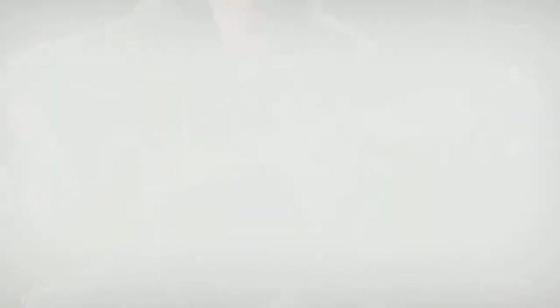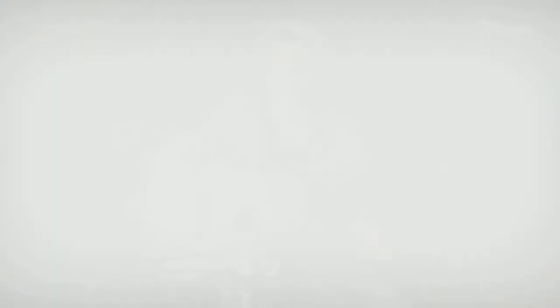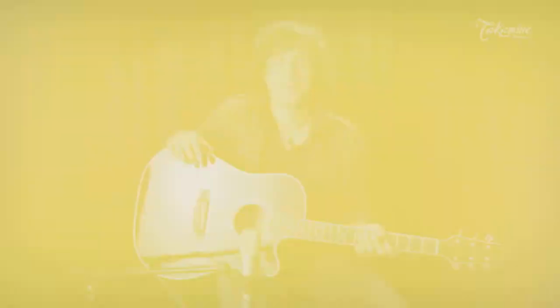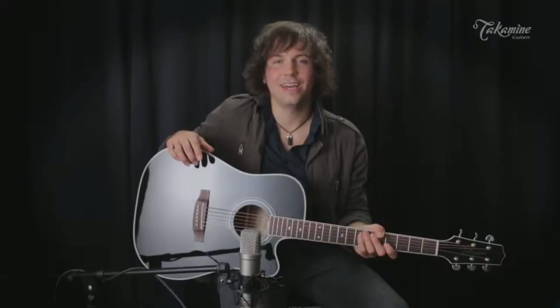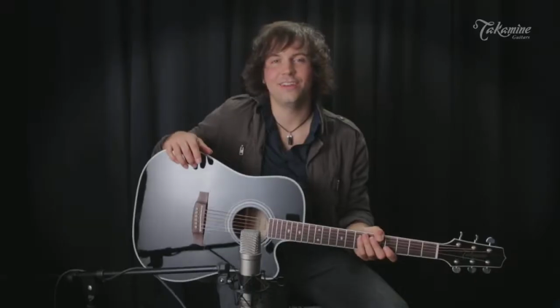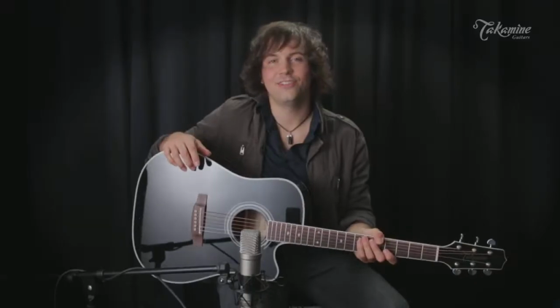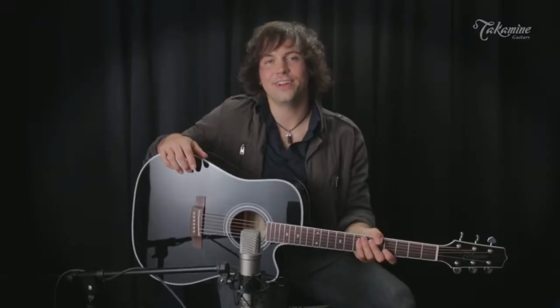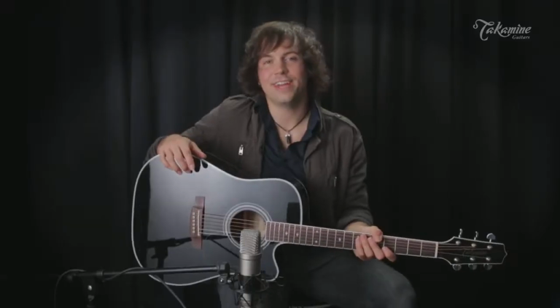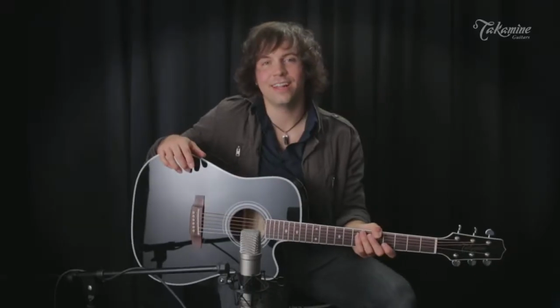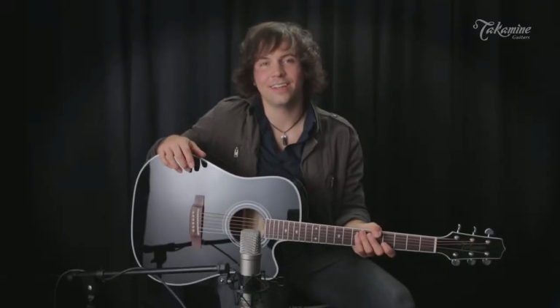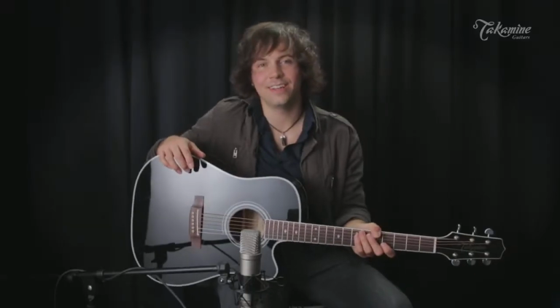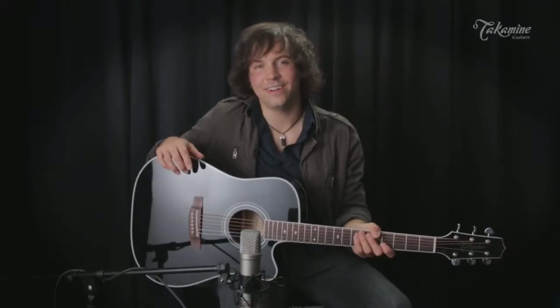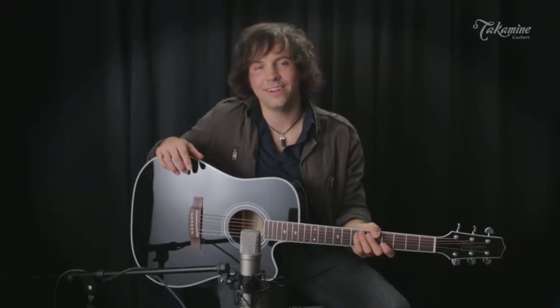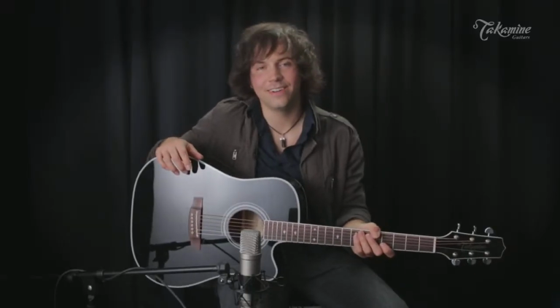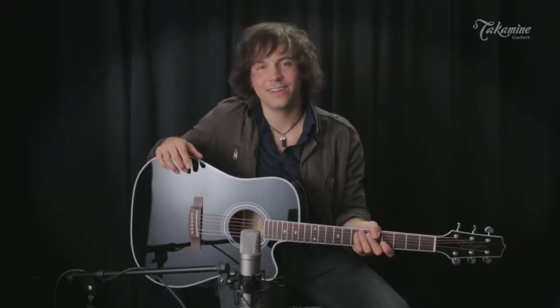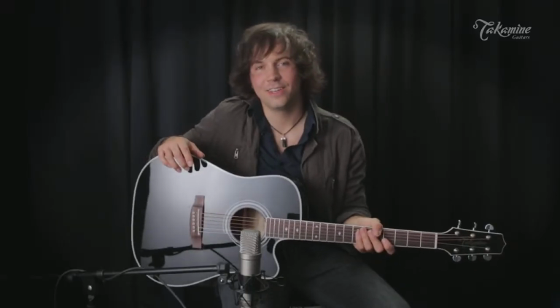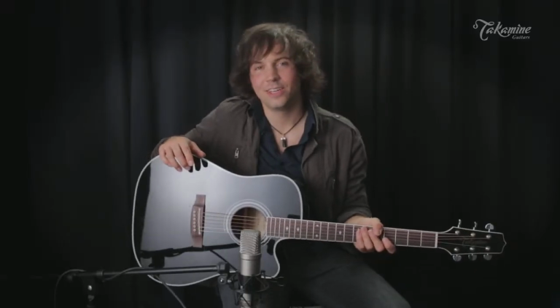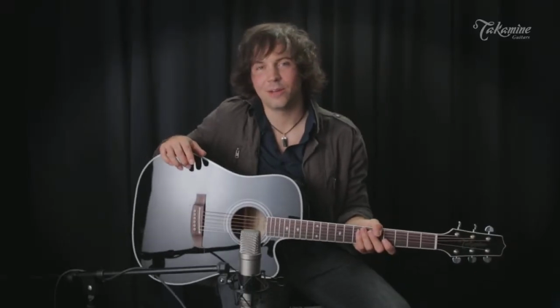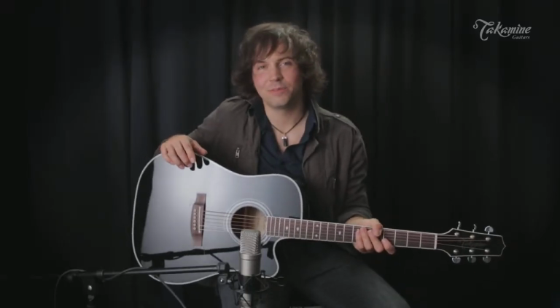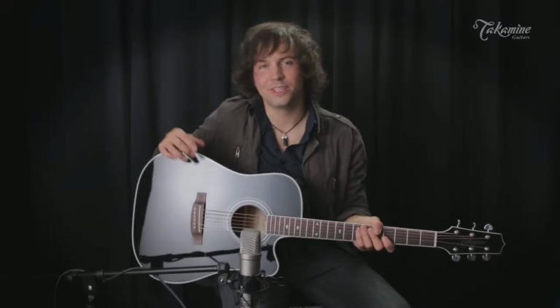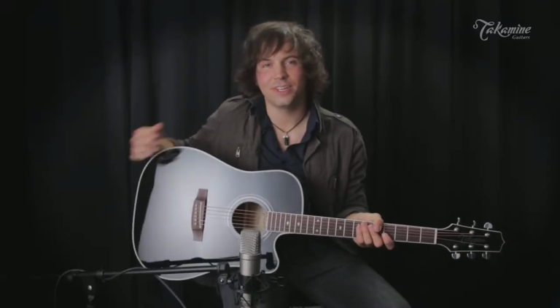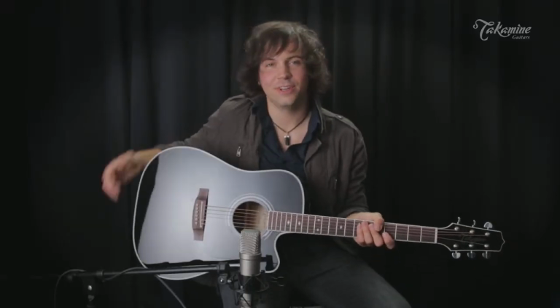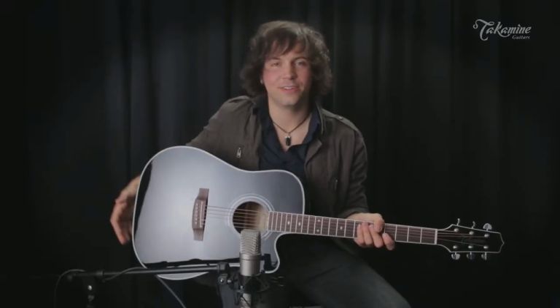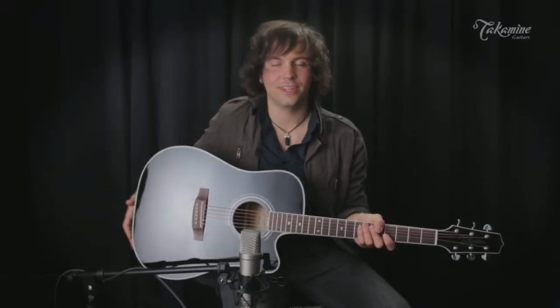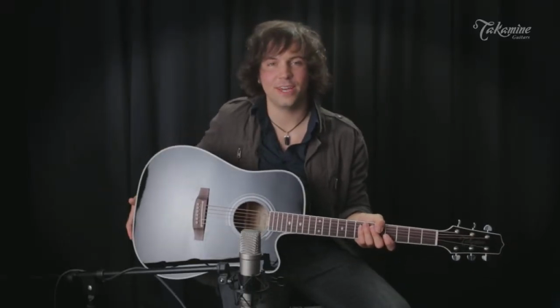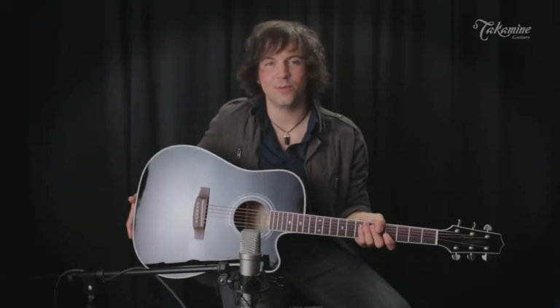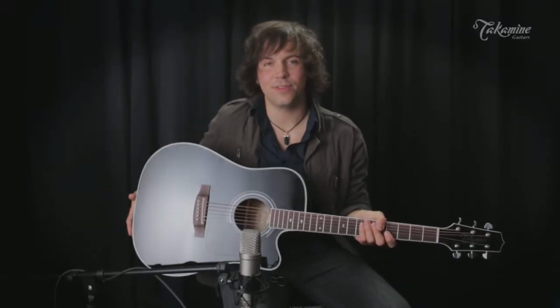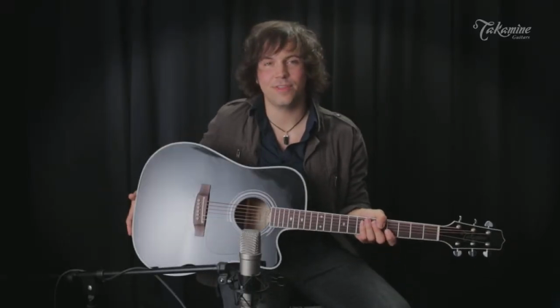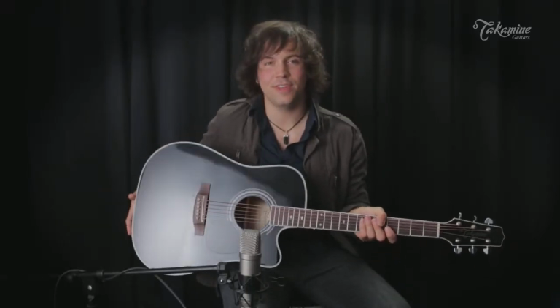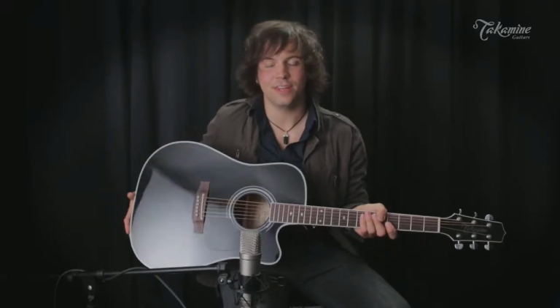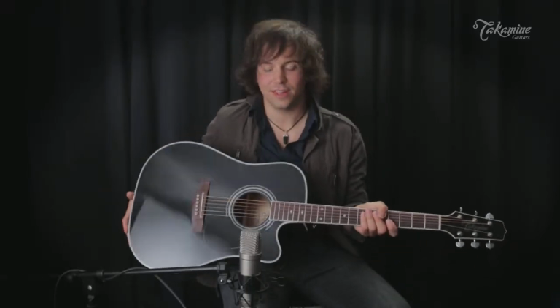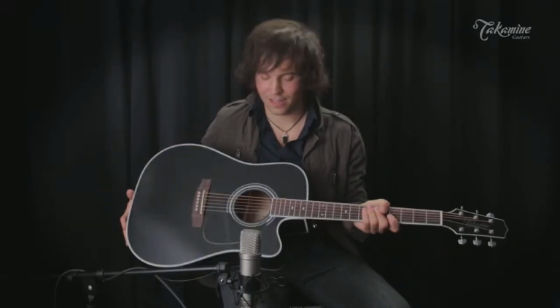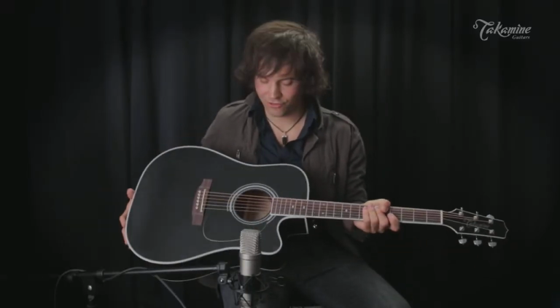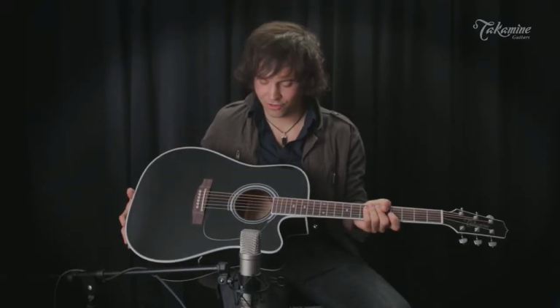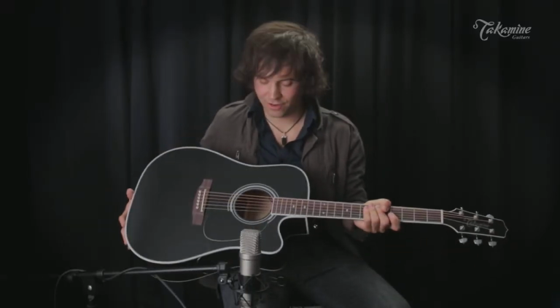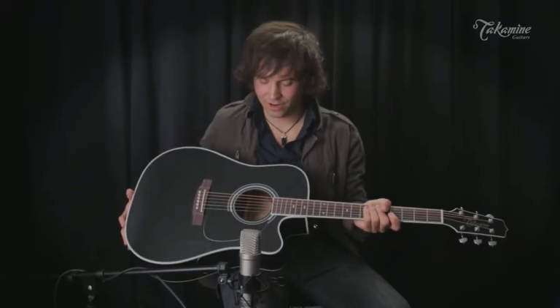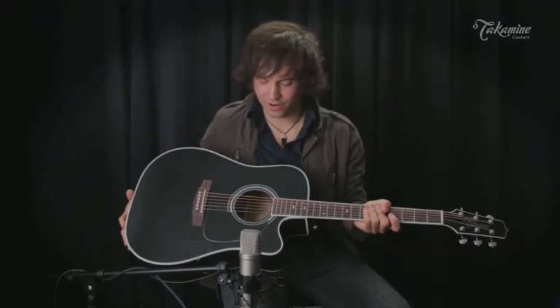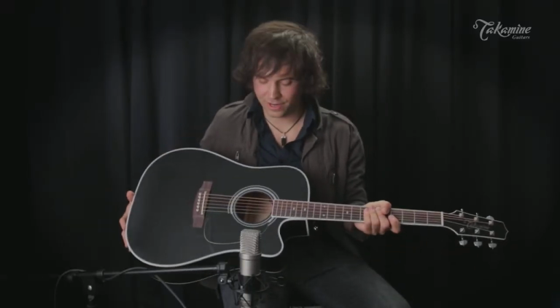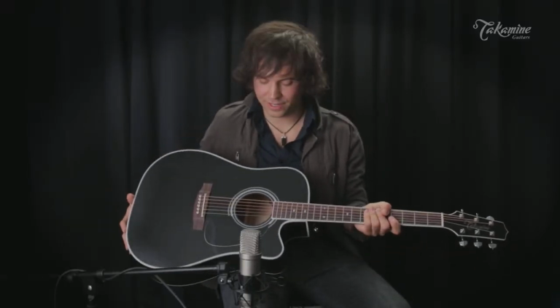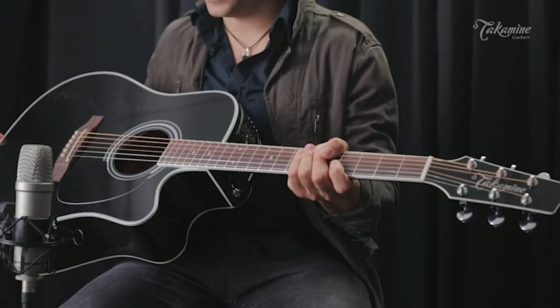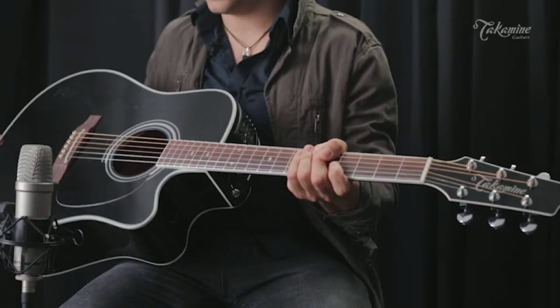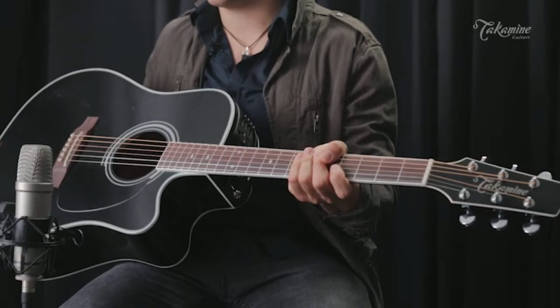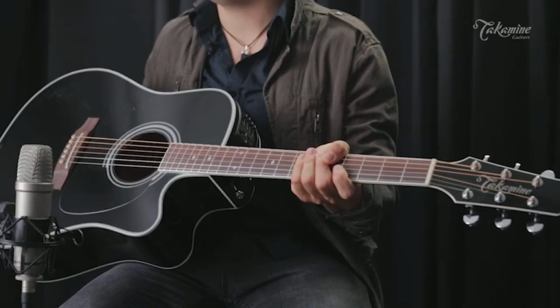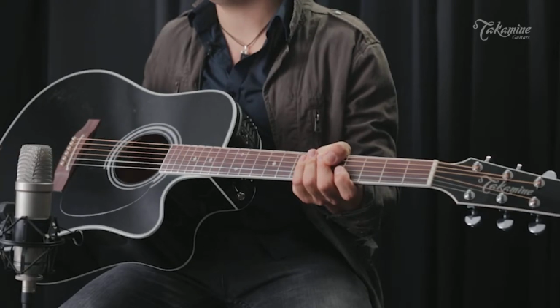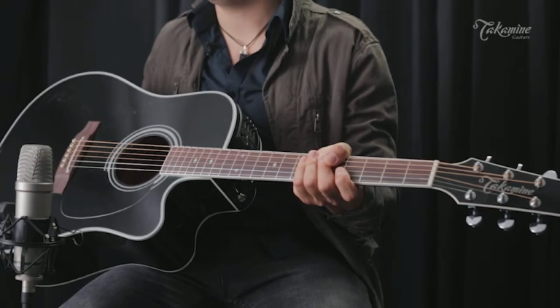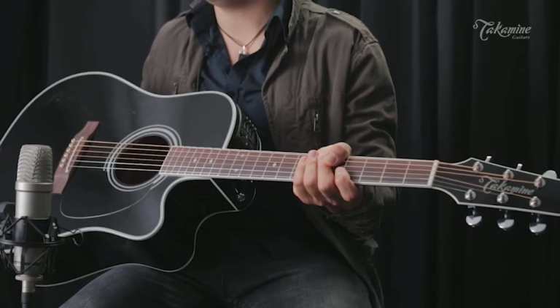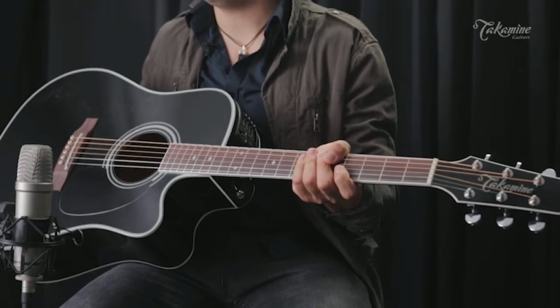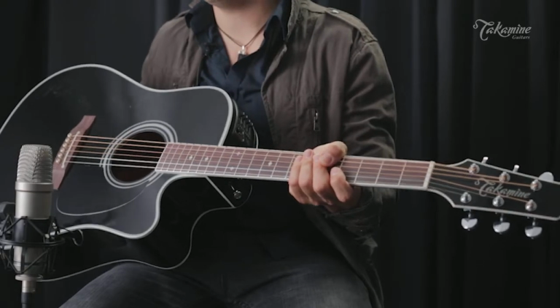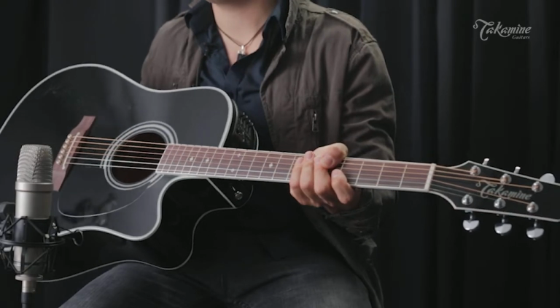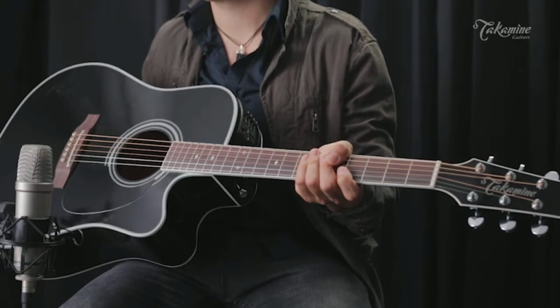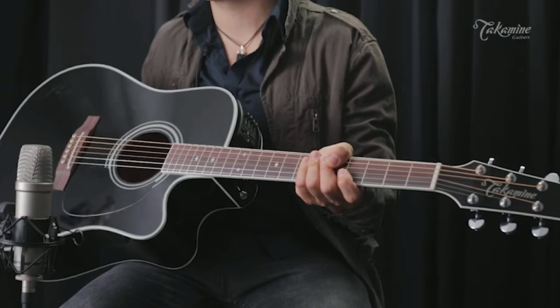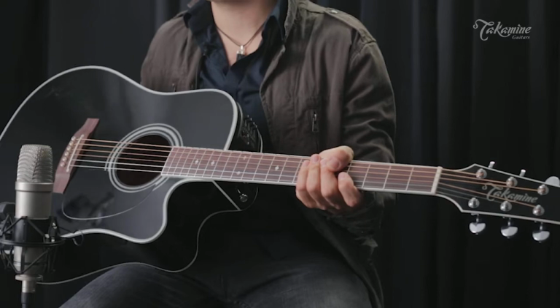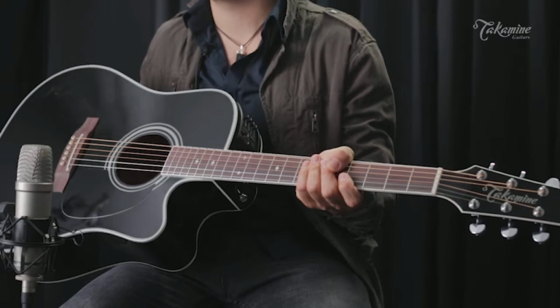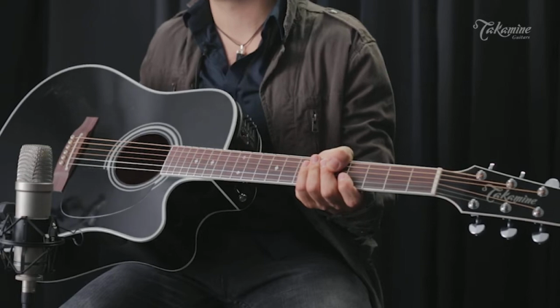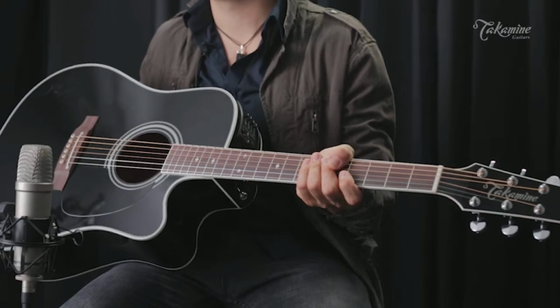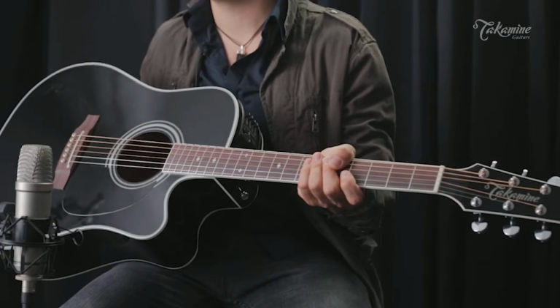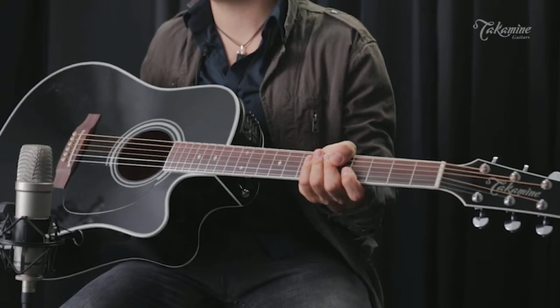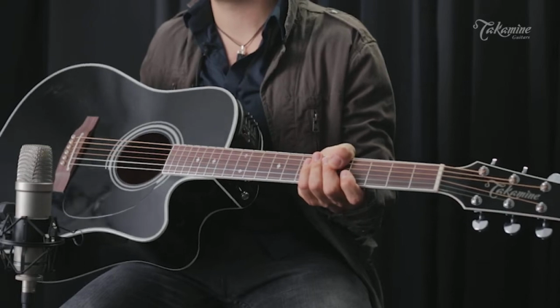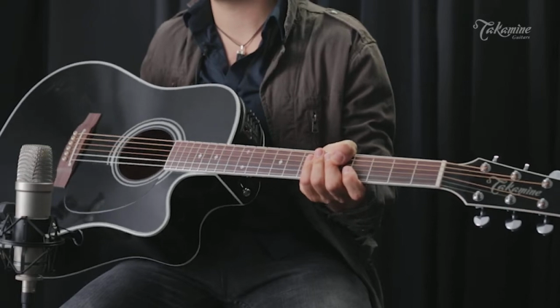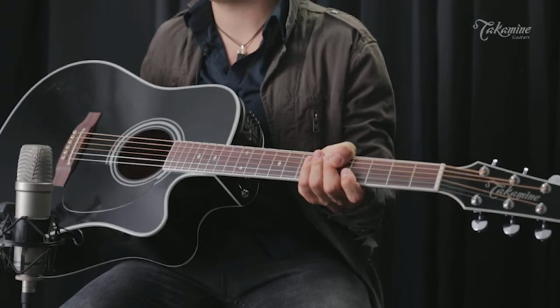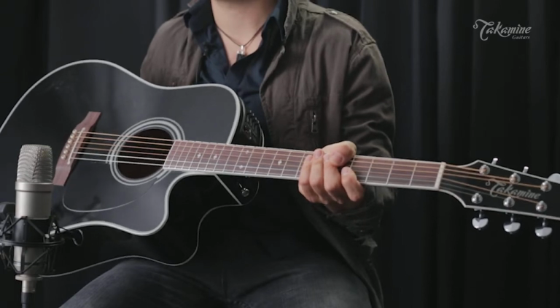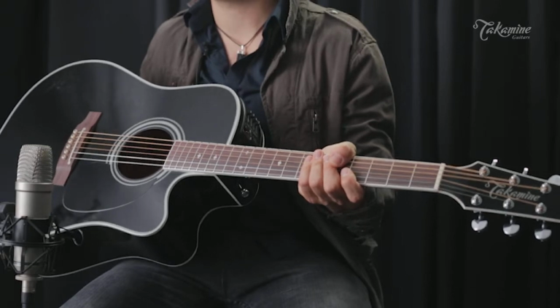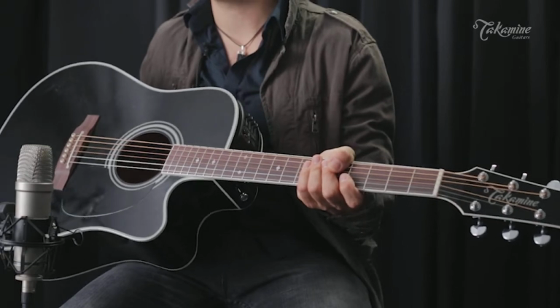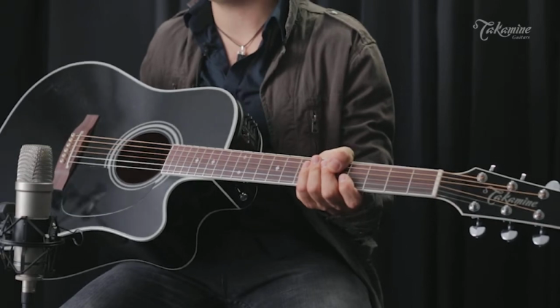Jake Allen here. I'm sitting here today with the legendary Takamine EF341SC.